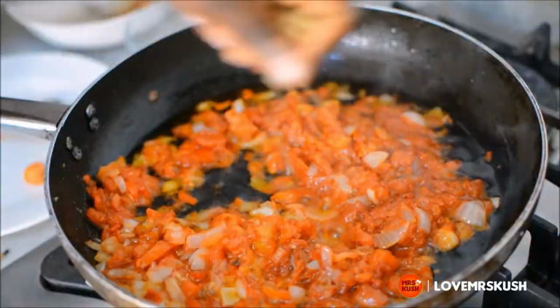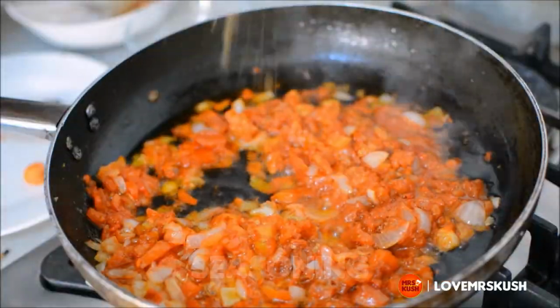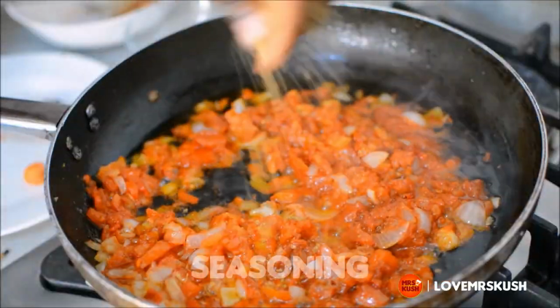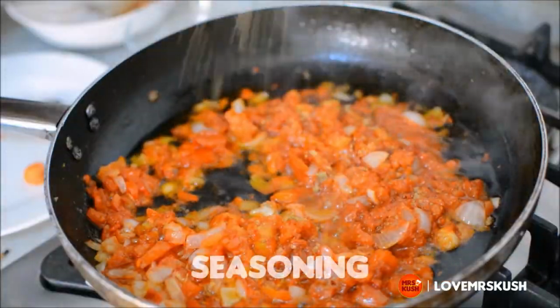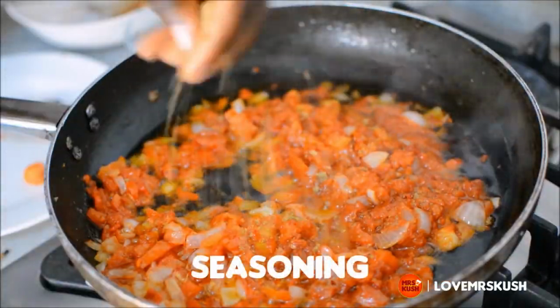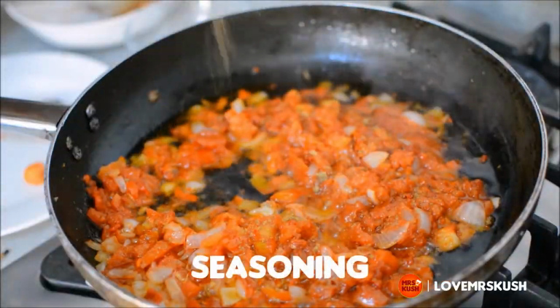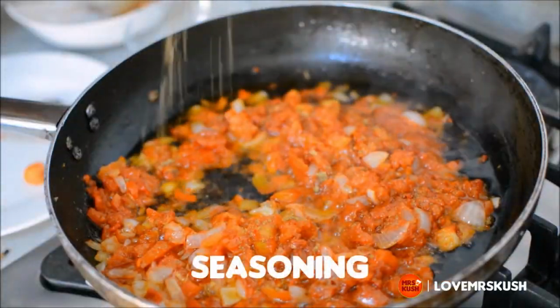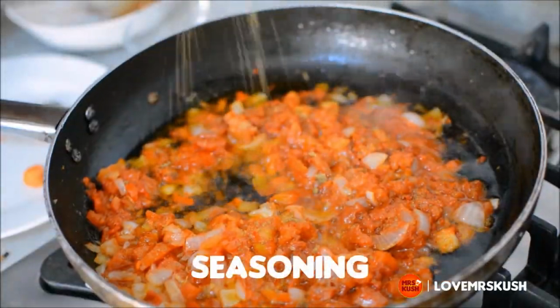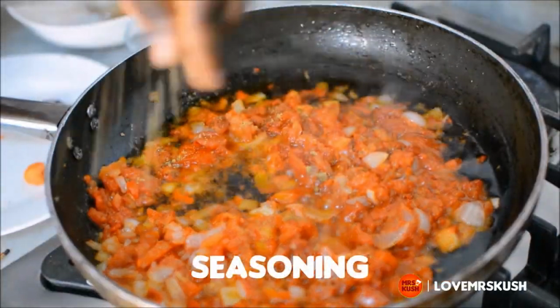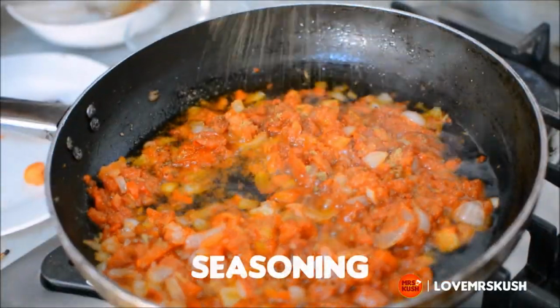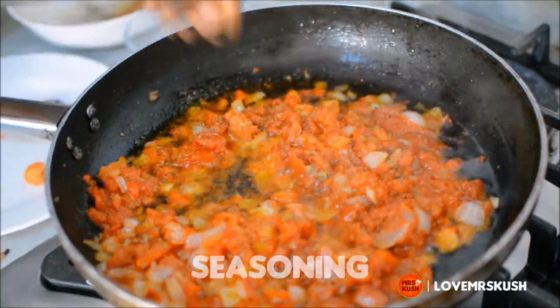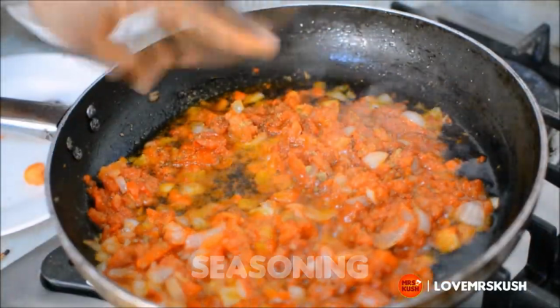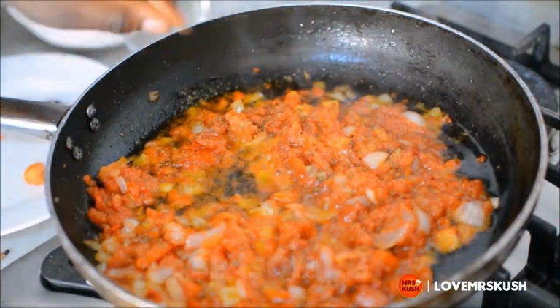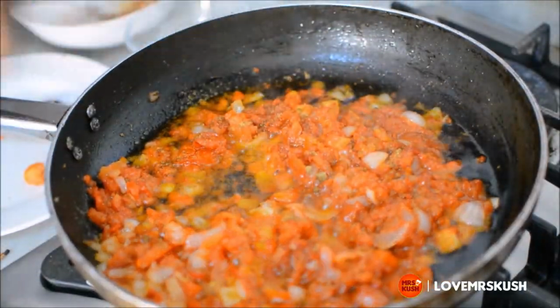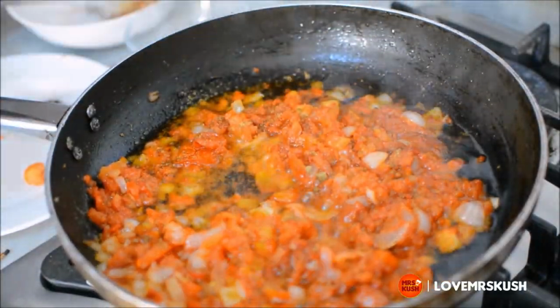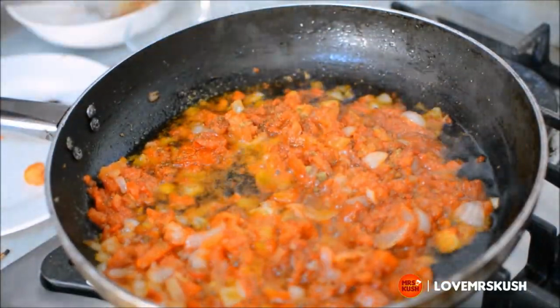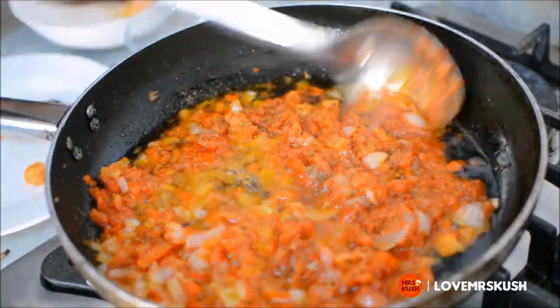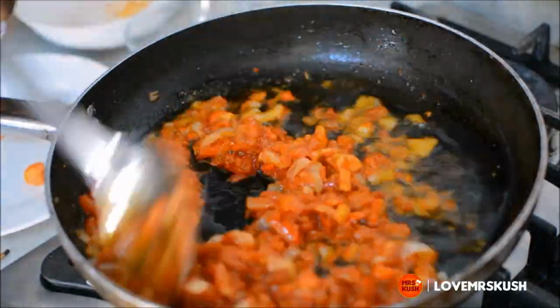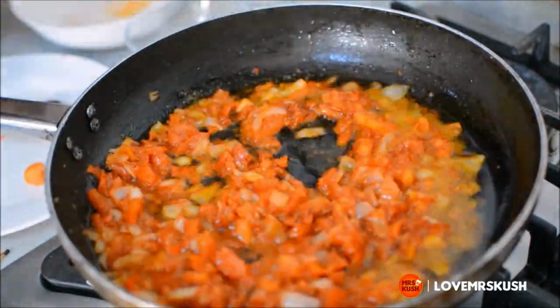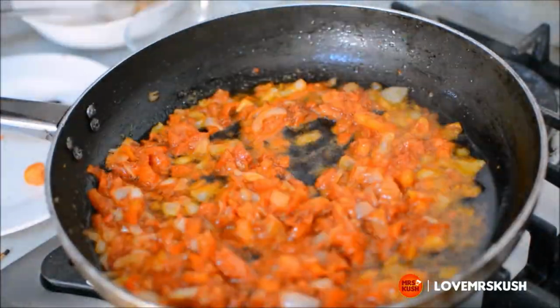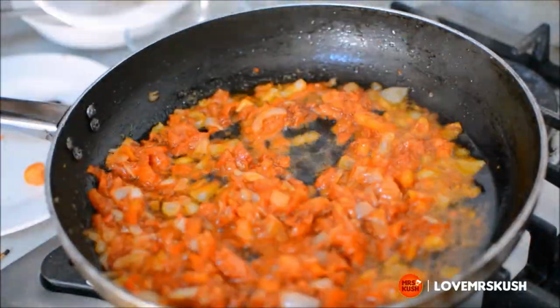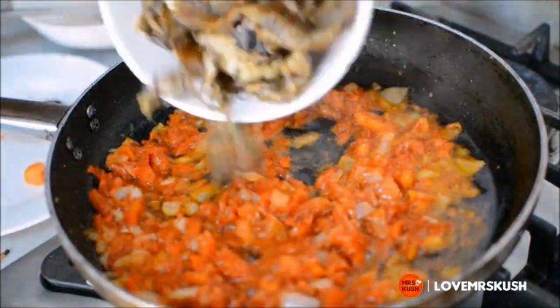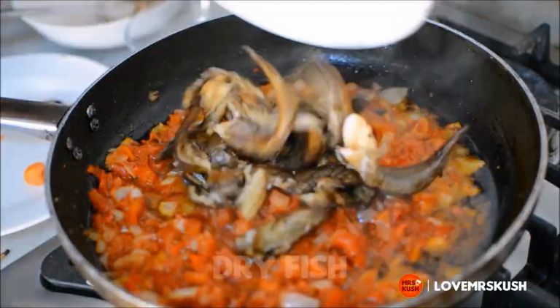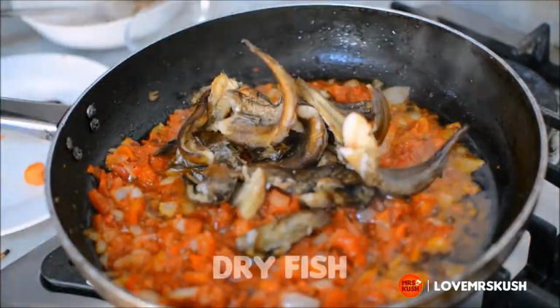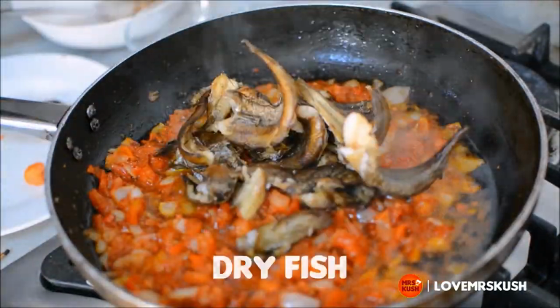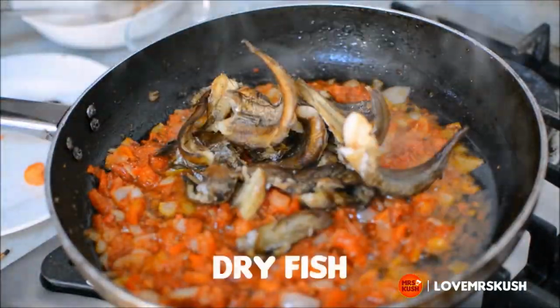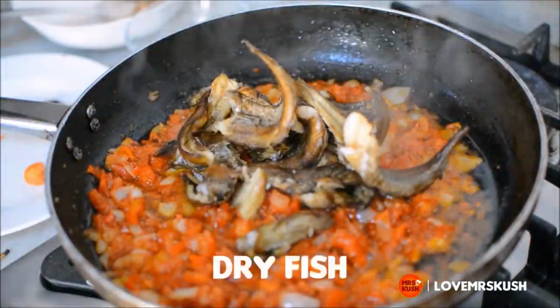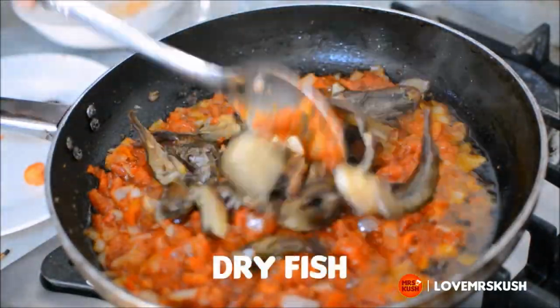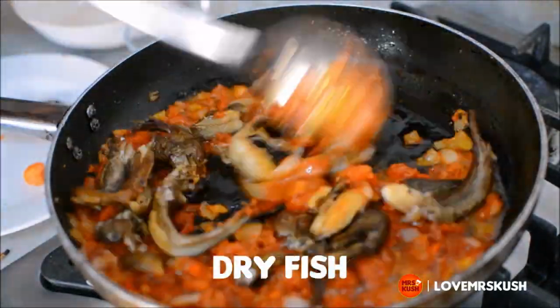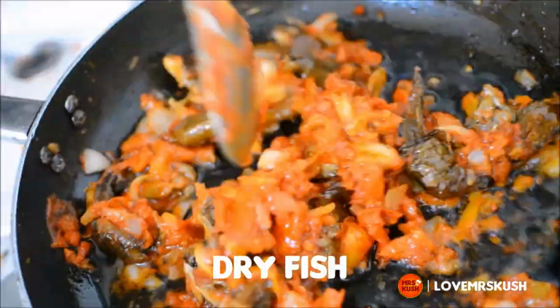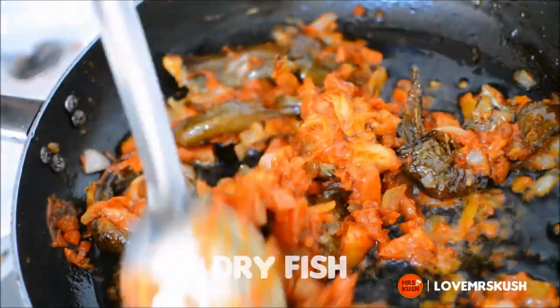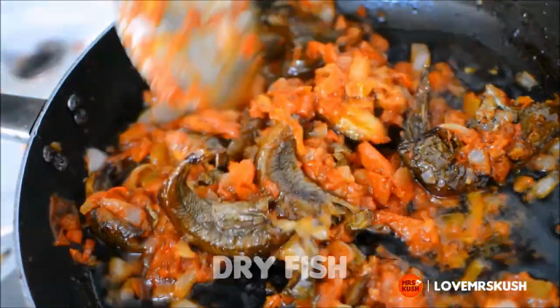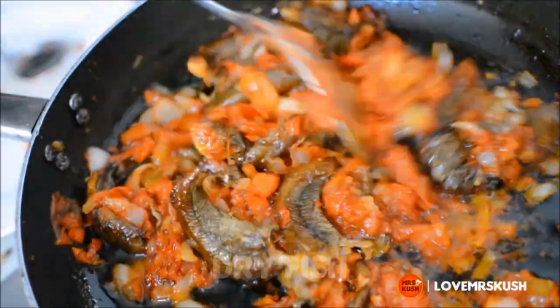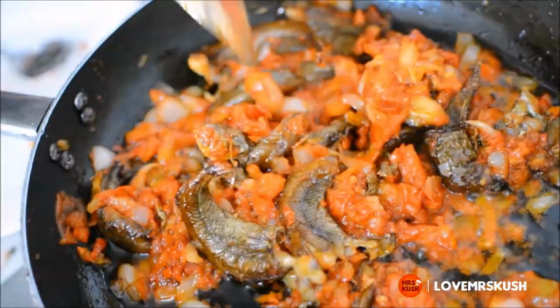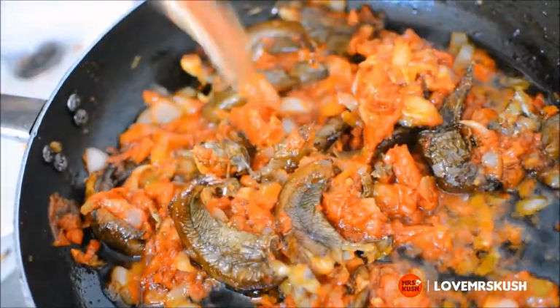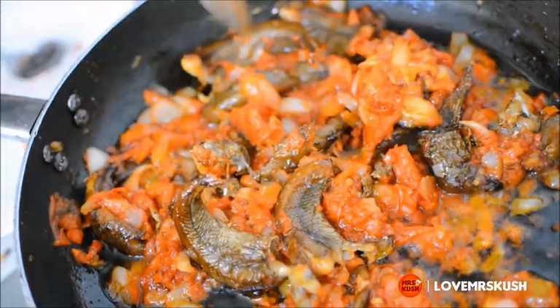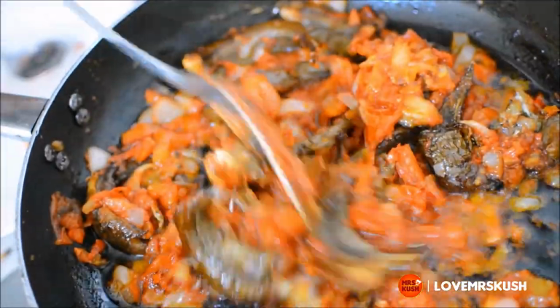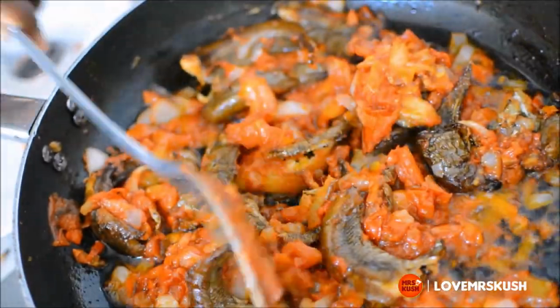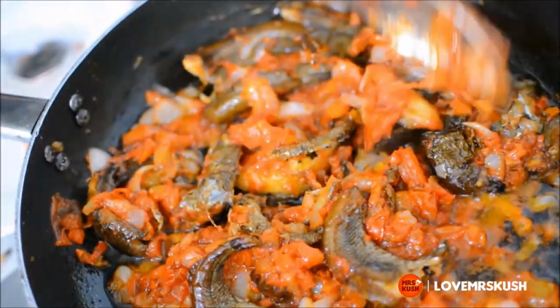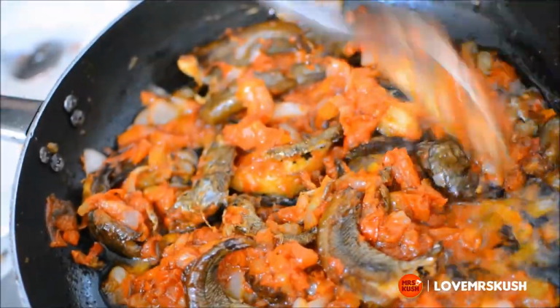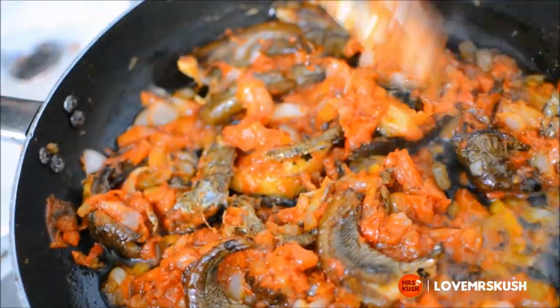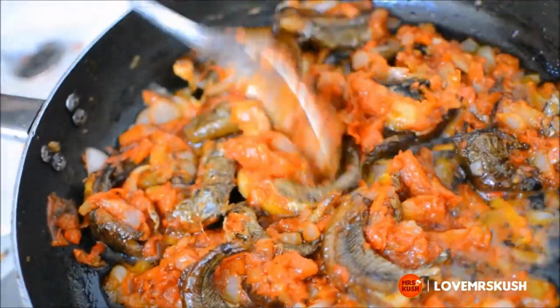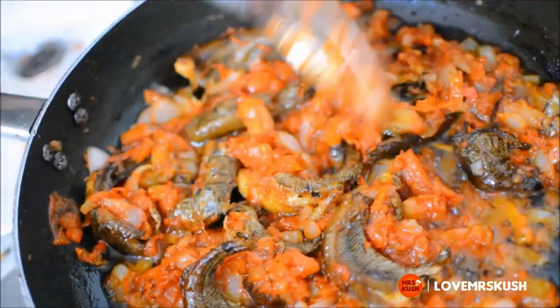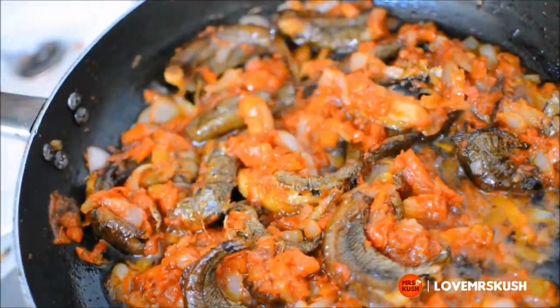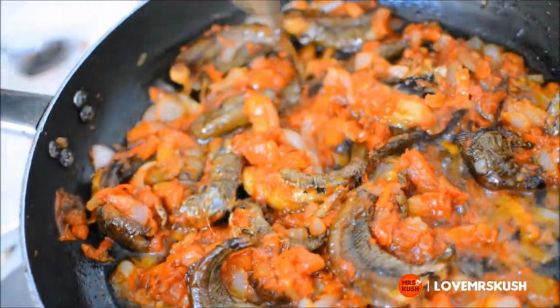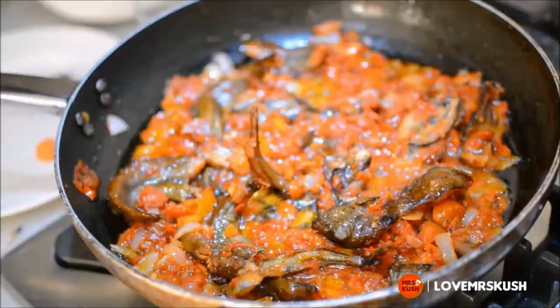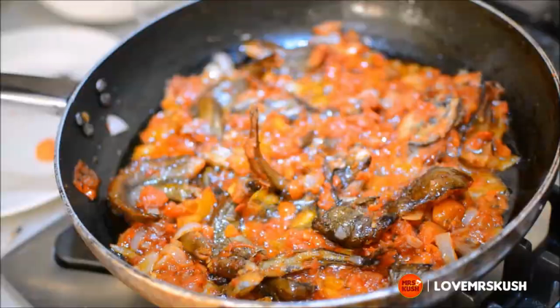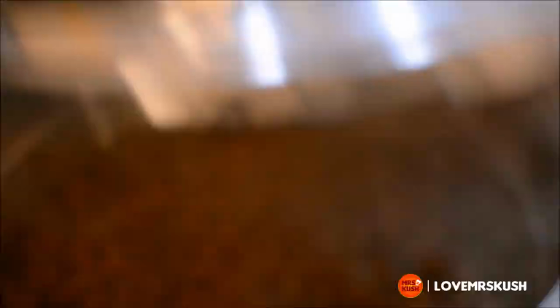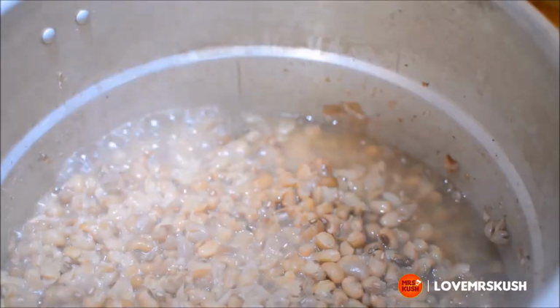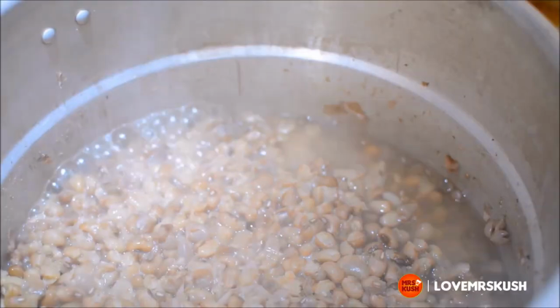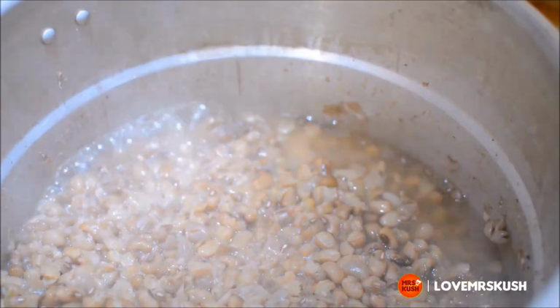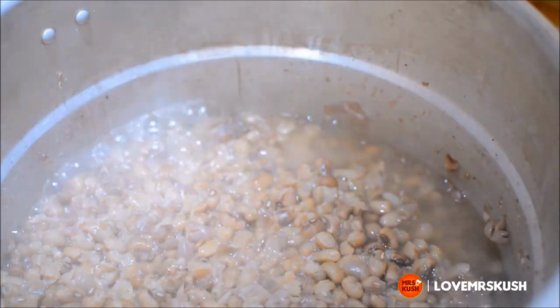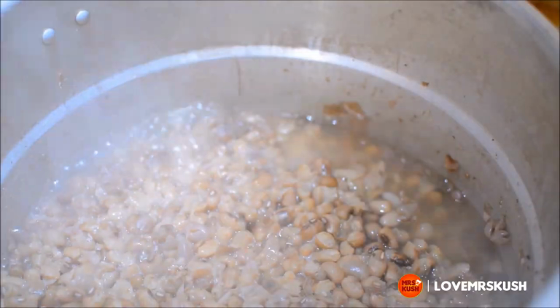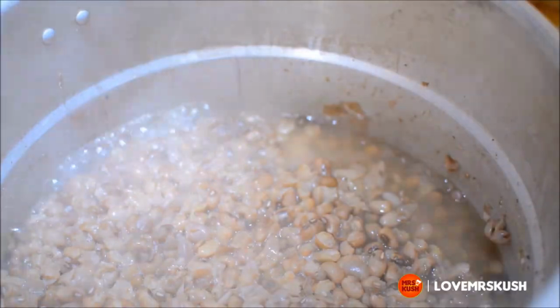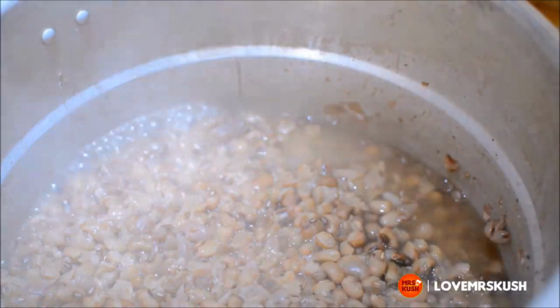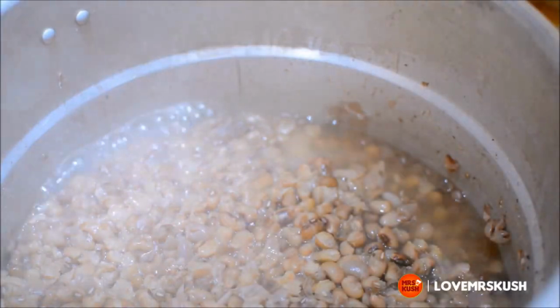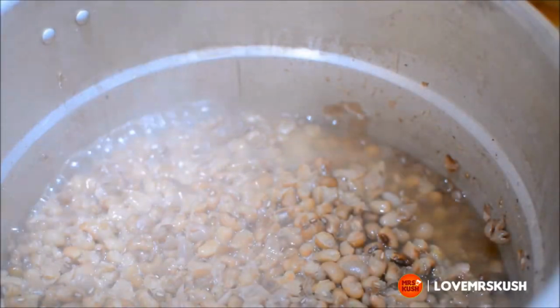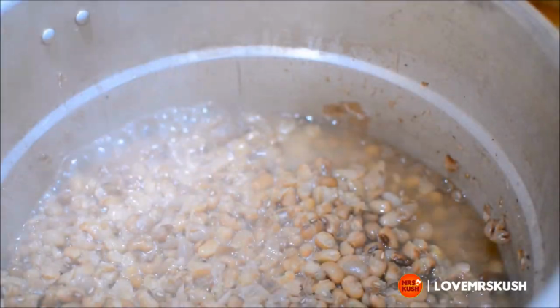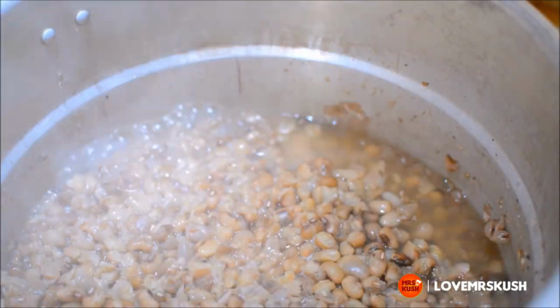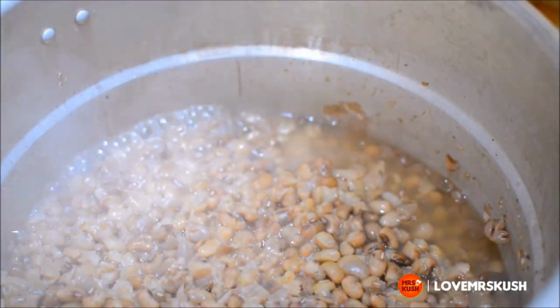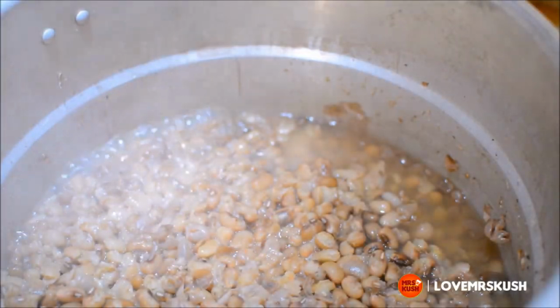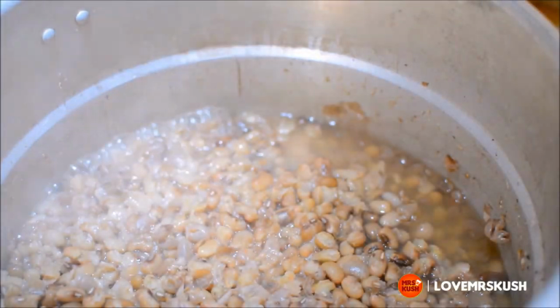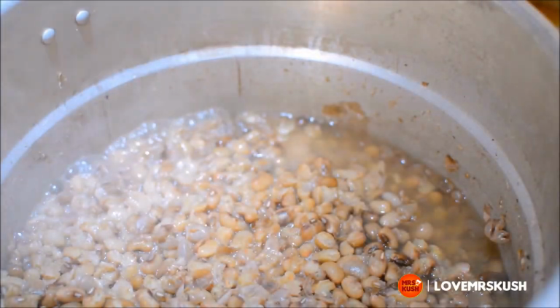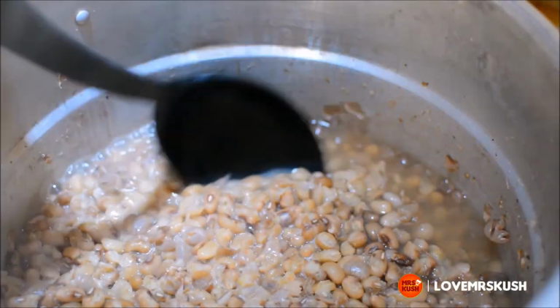And that's basically it. In 5-10 minutes, you have pepper sauce. Nothing to it. By the time you're done with that, your beans should have been soft.